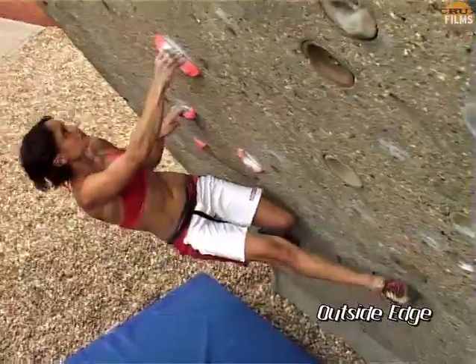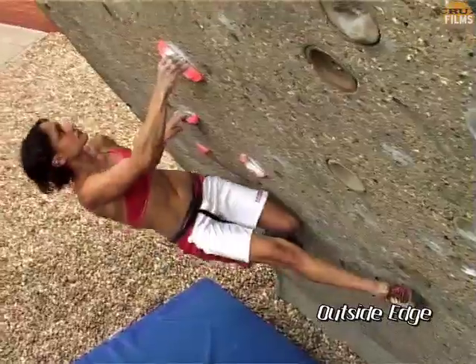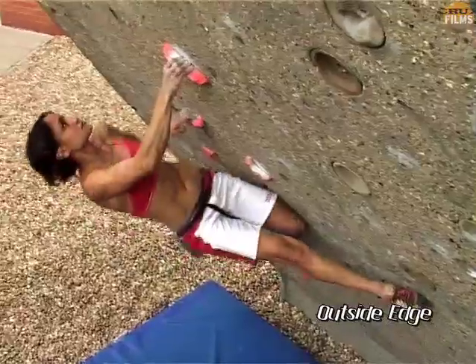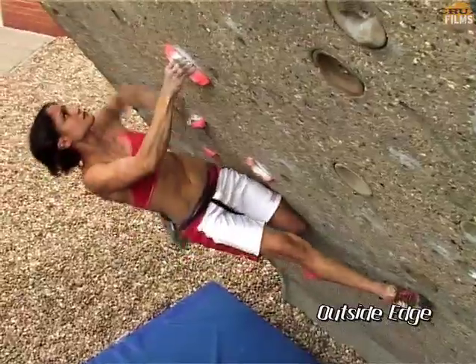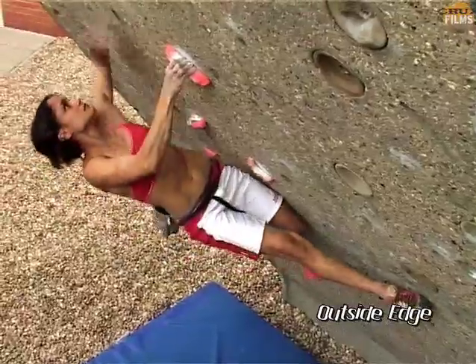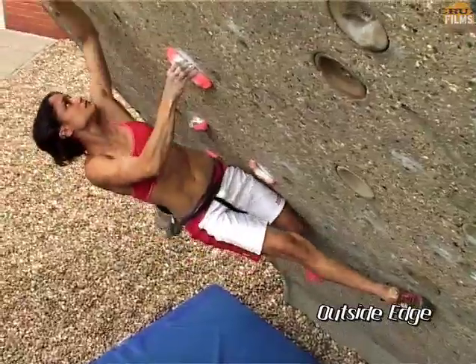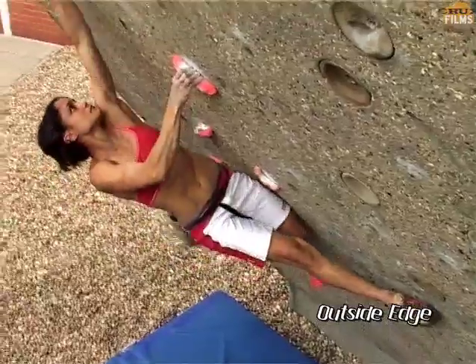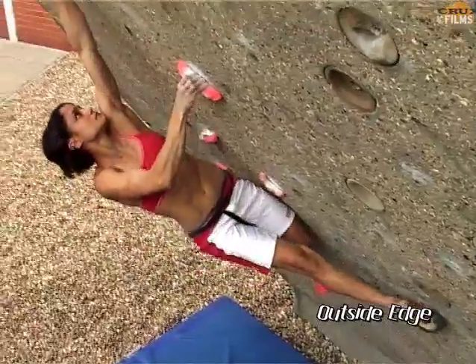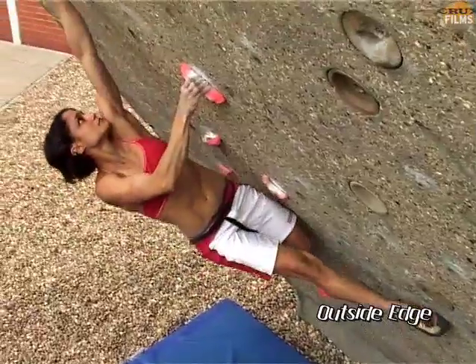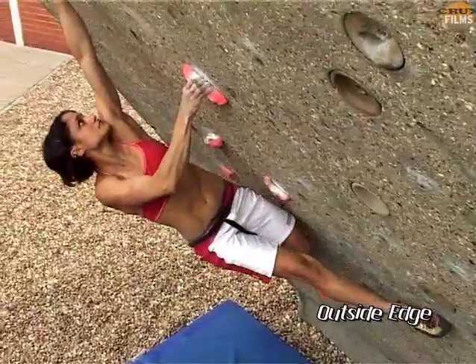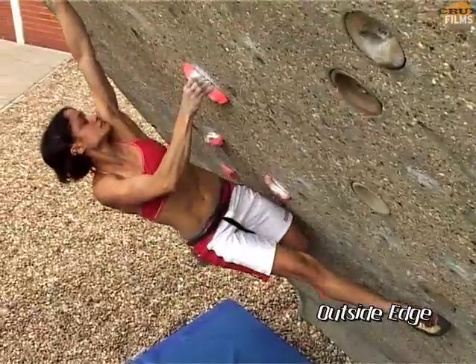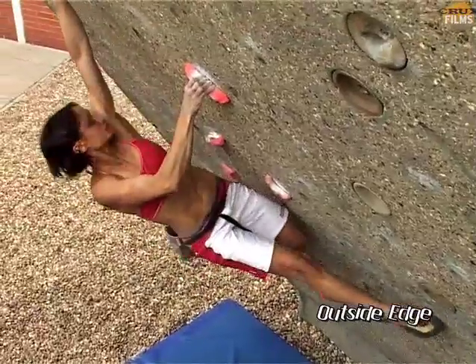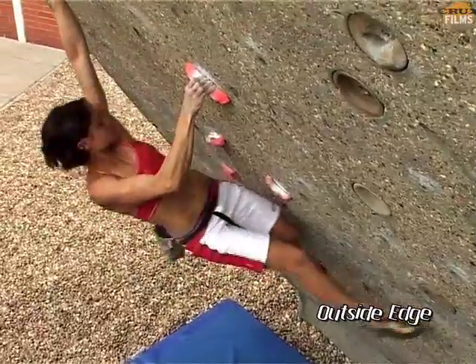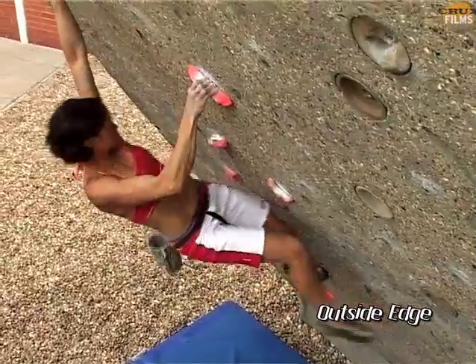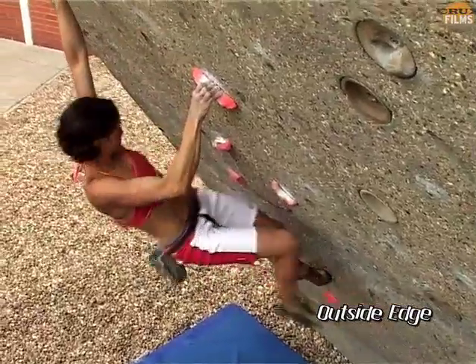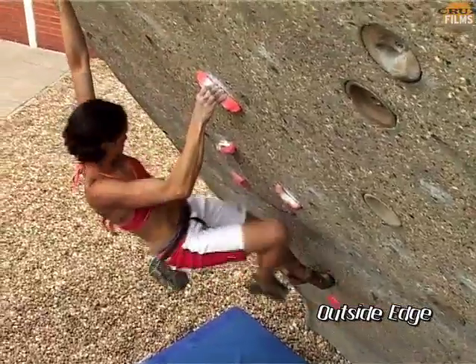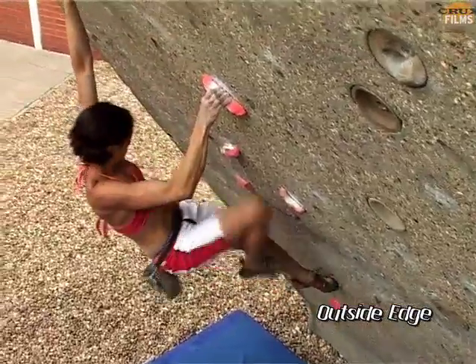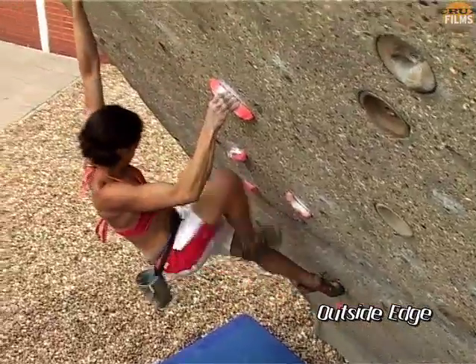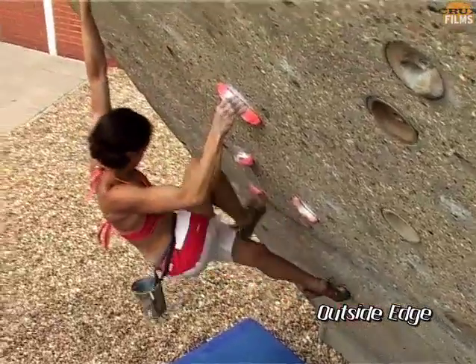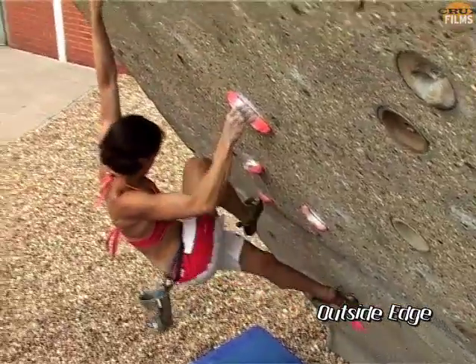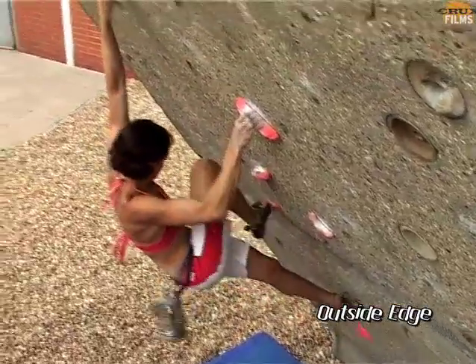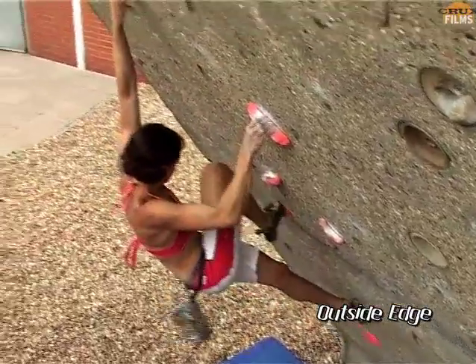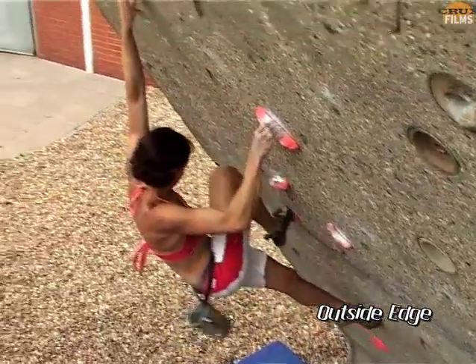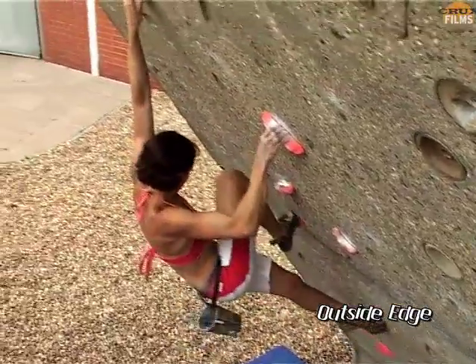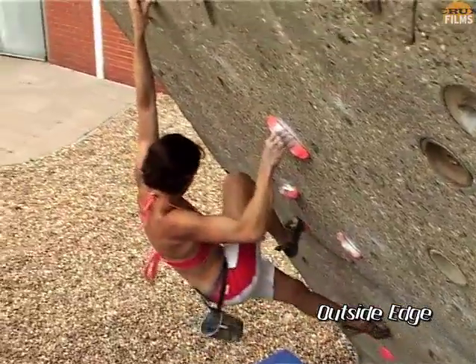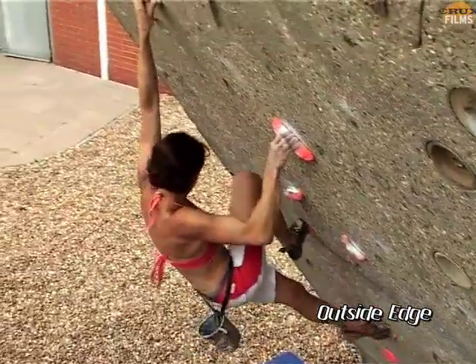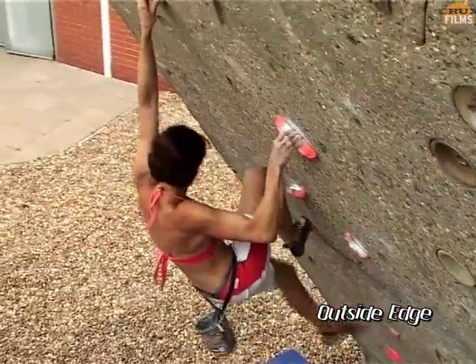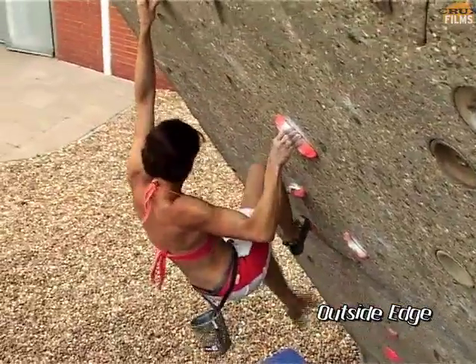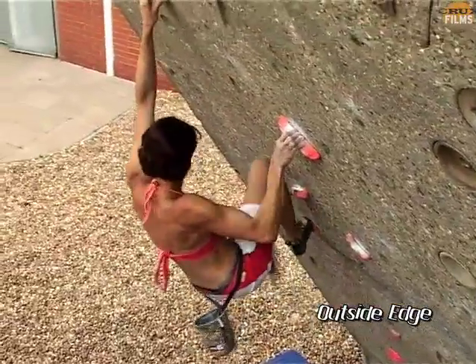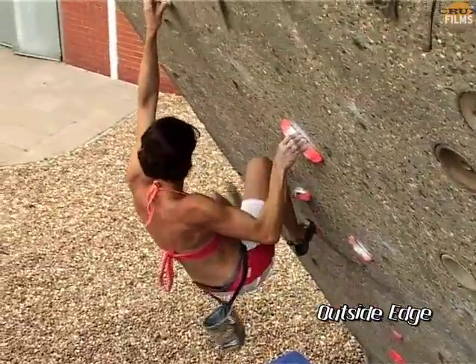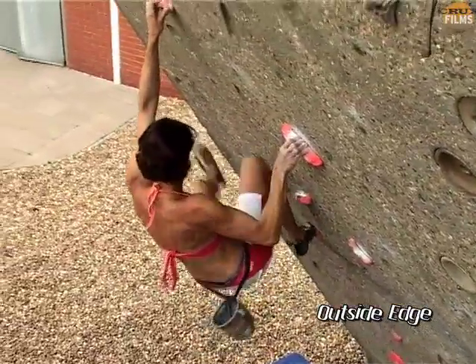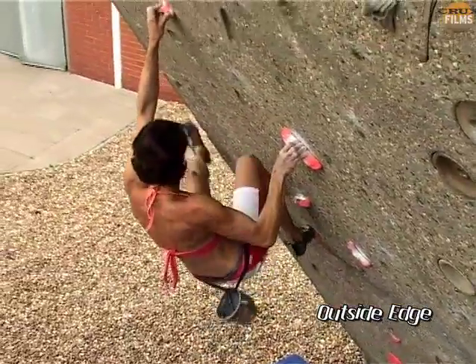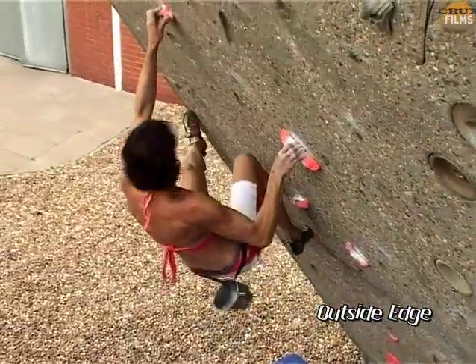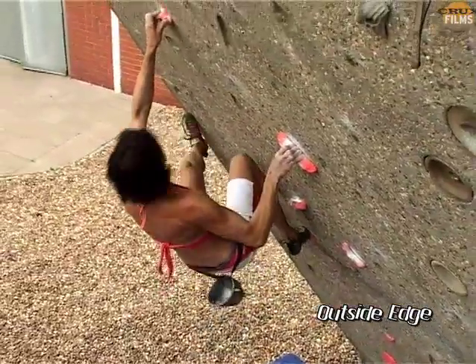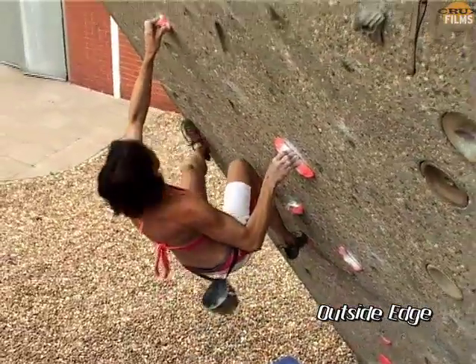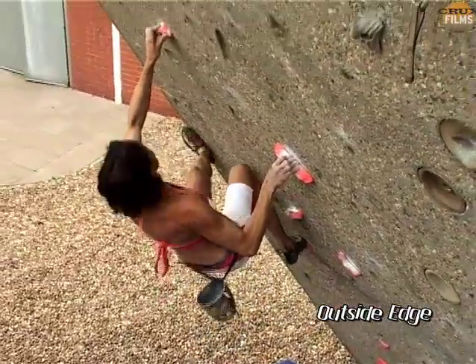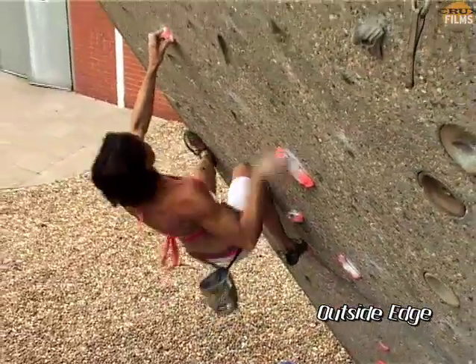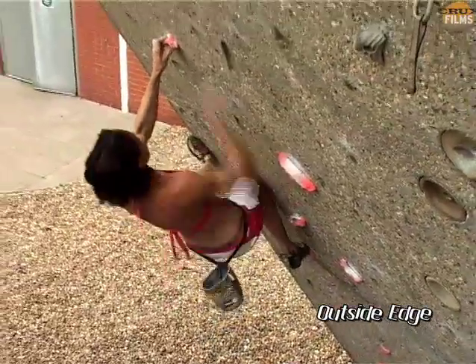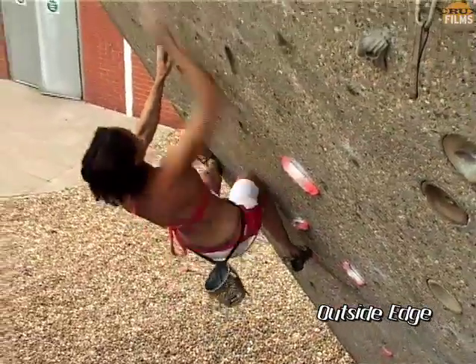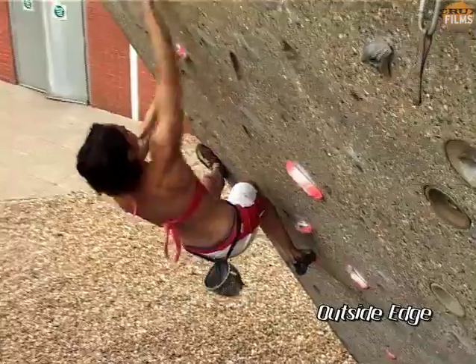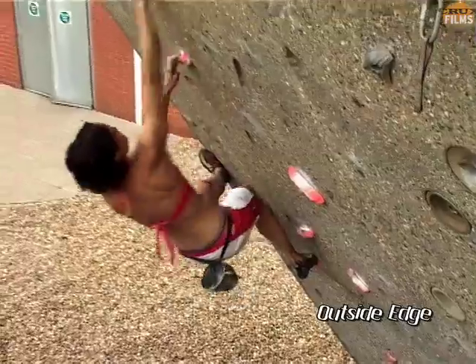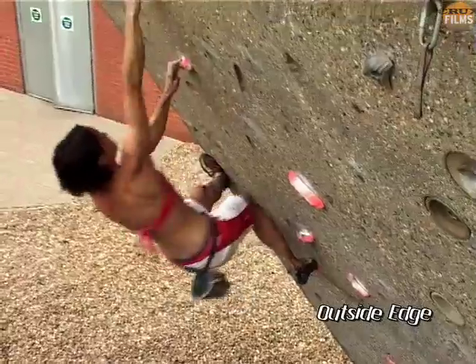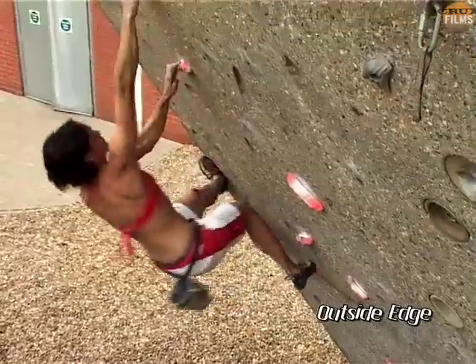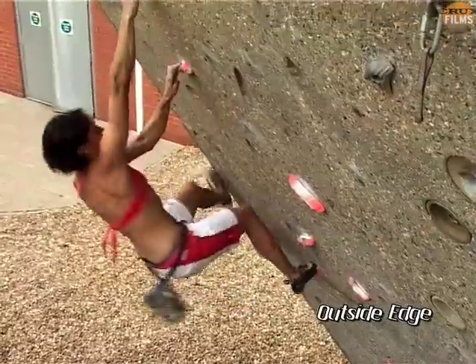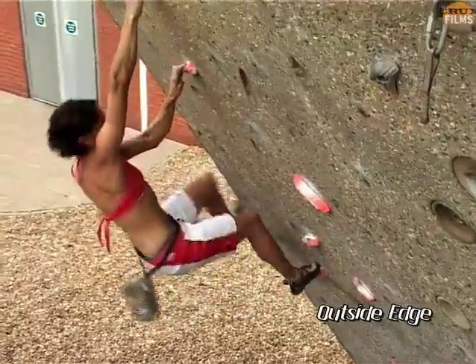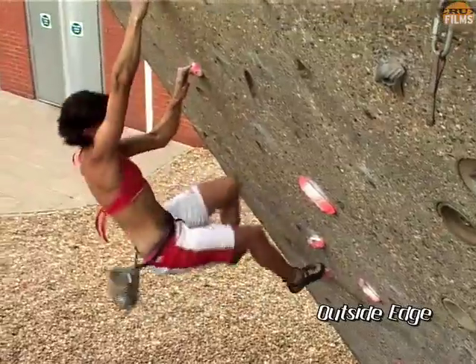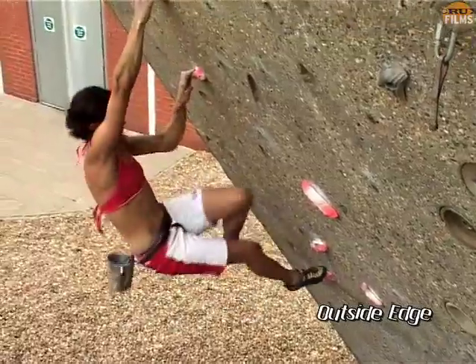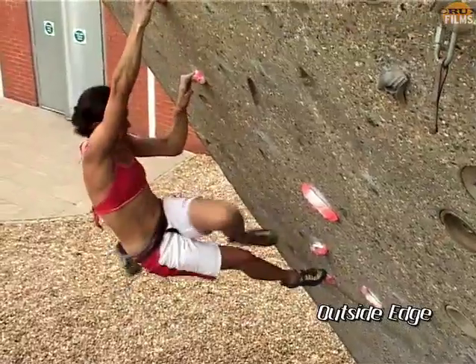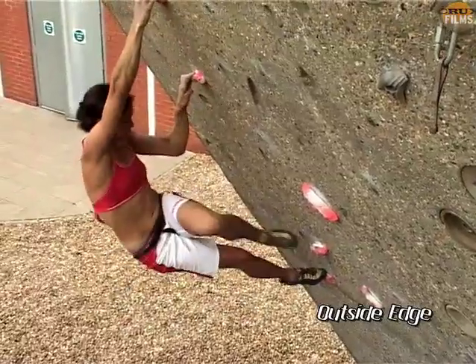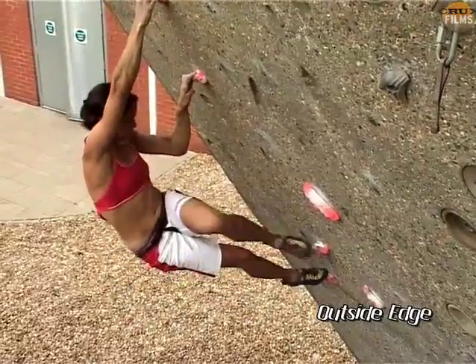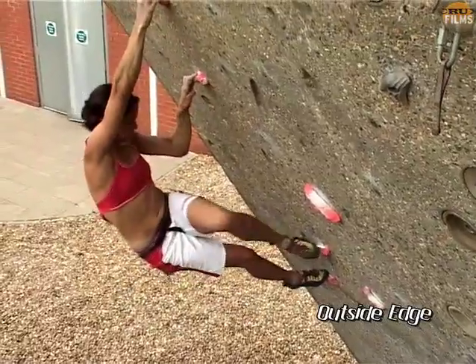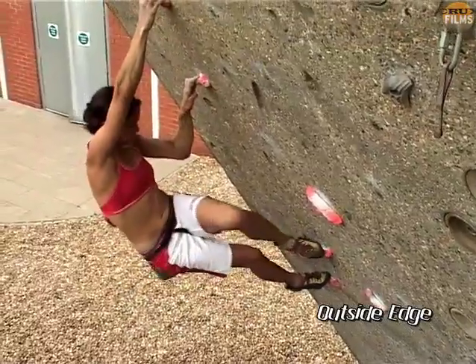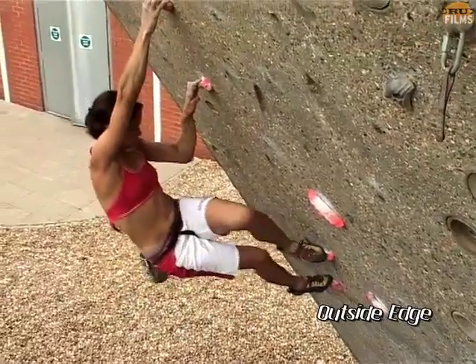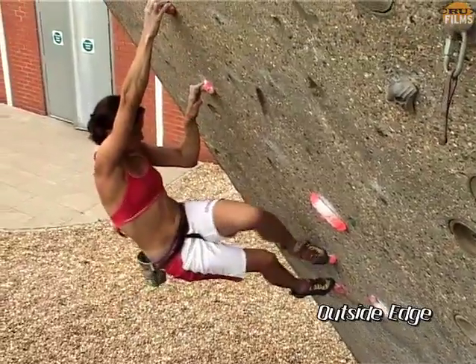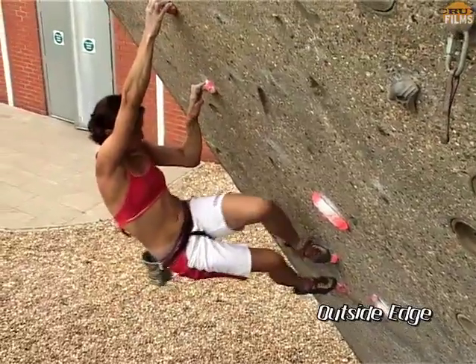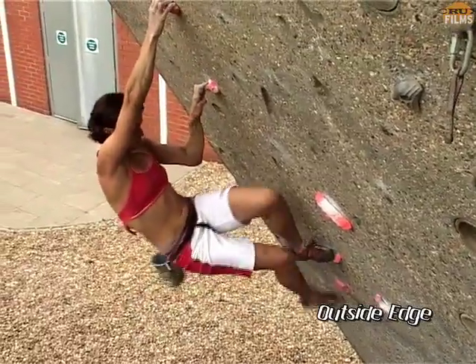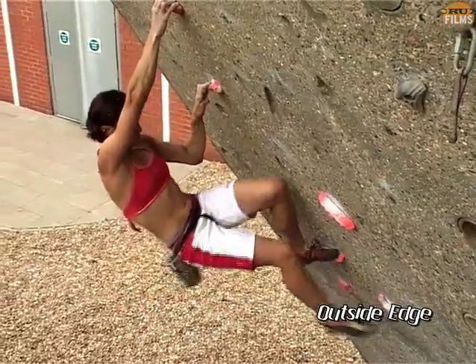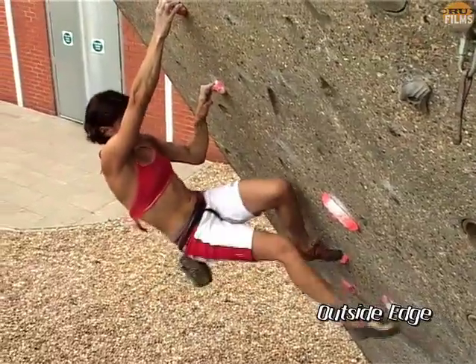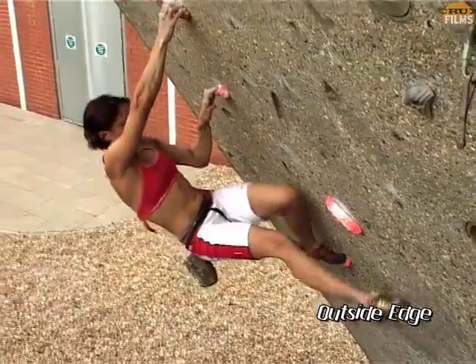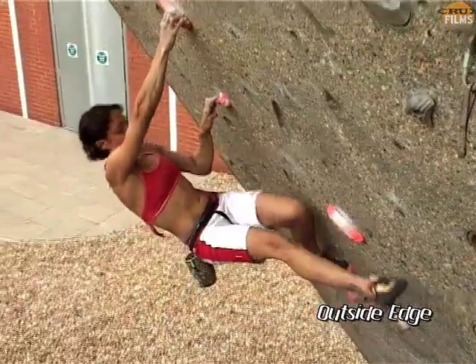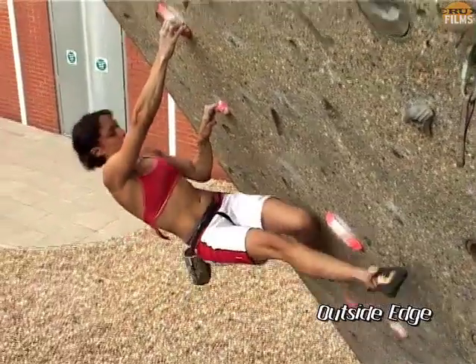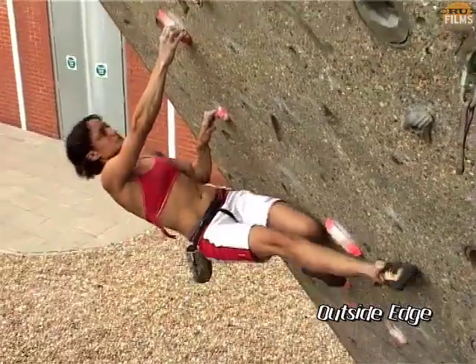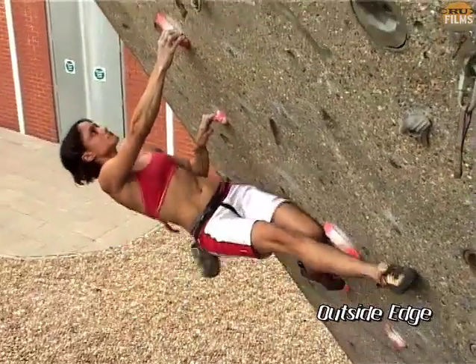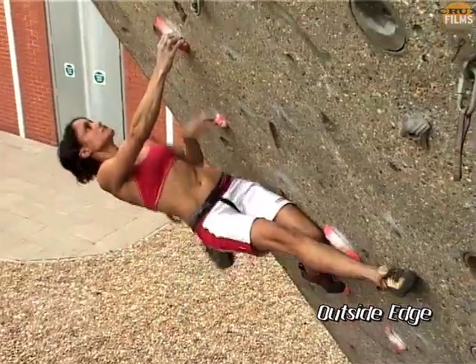The outside edge move should be regarded as the utility move for climbing steep walls, and you should always be looking out for opportunities to use it.